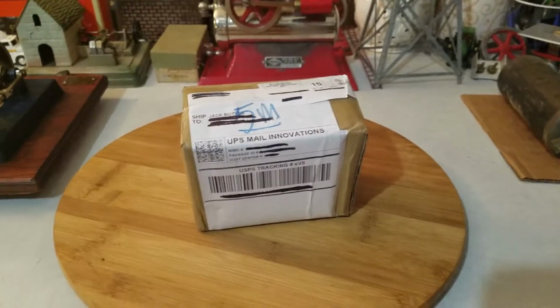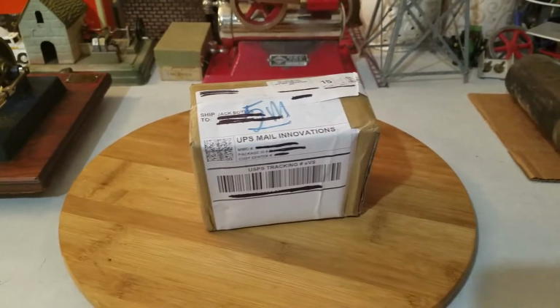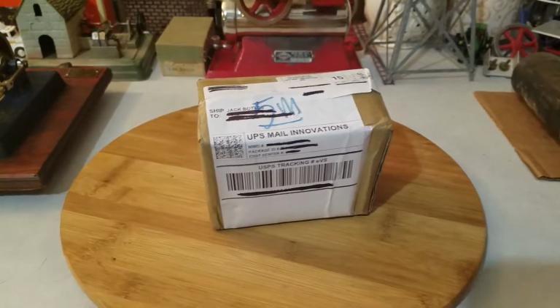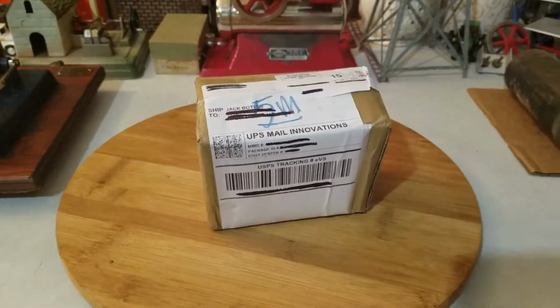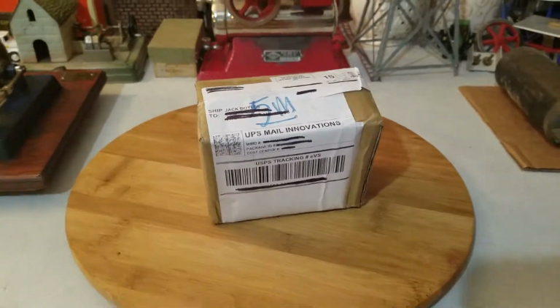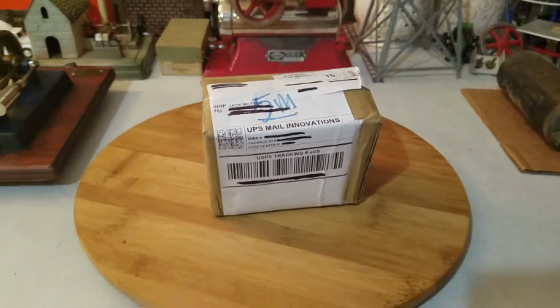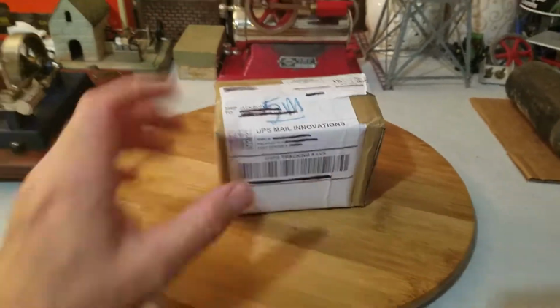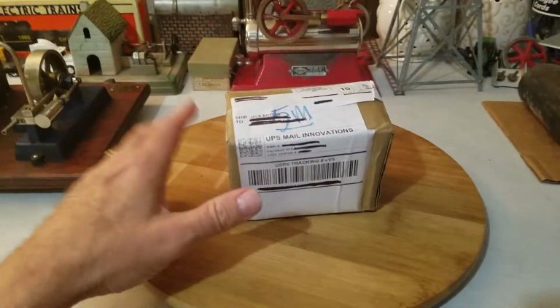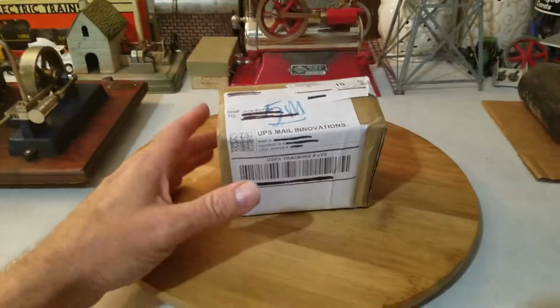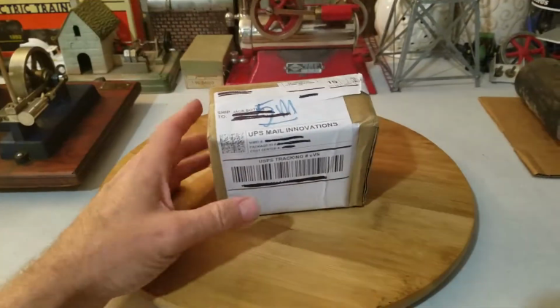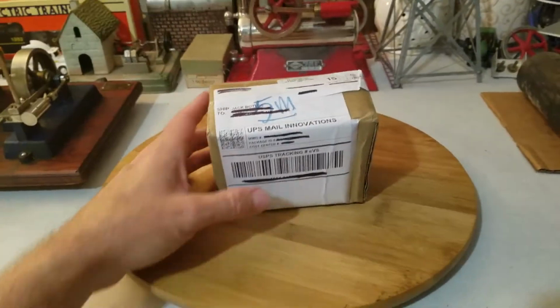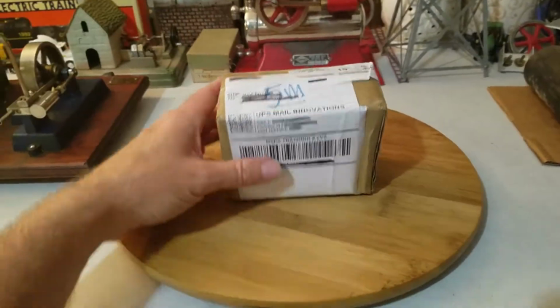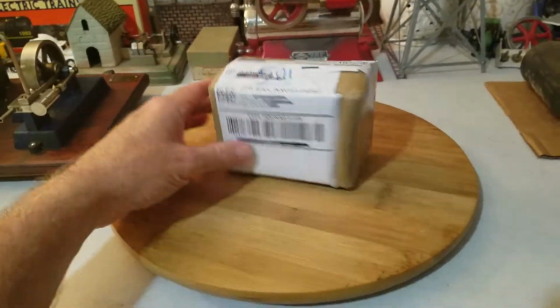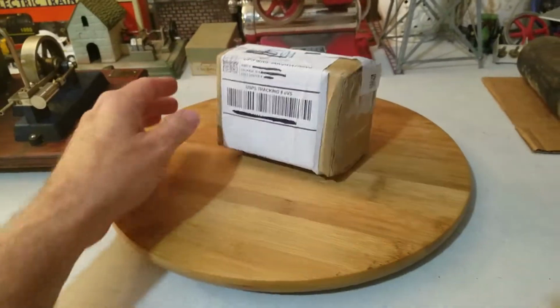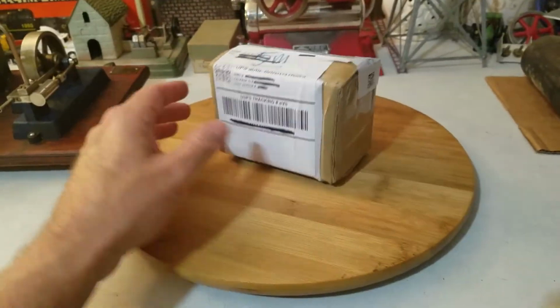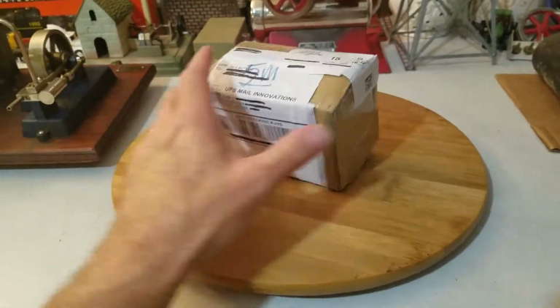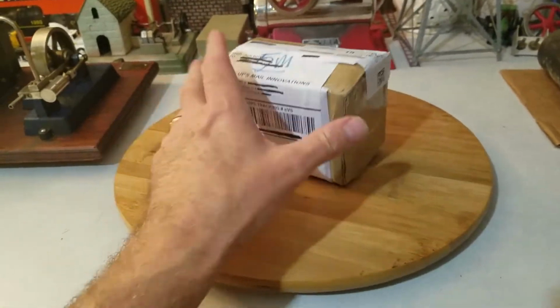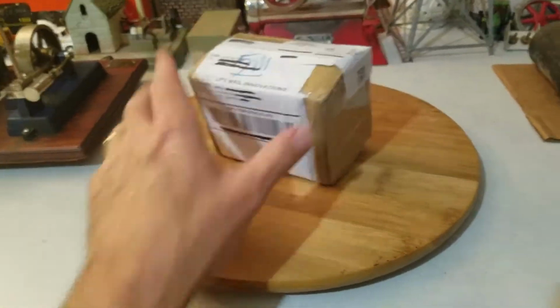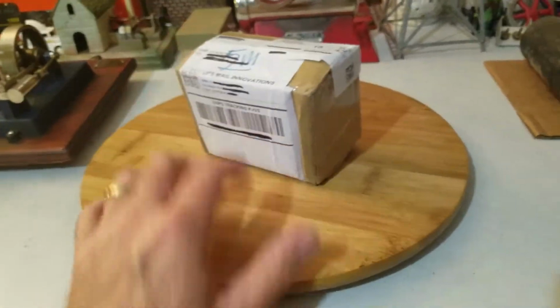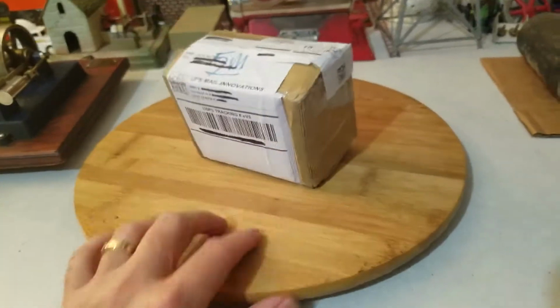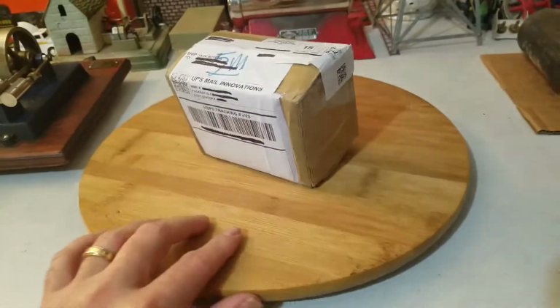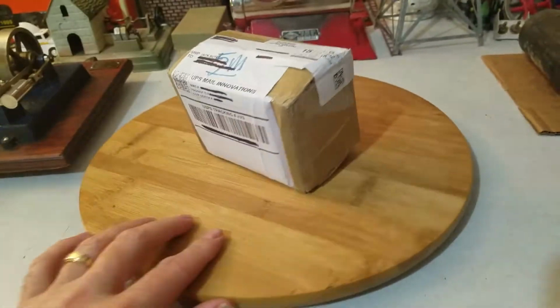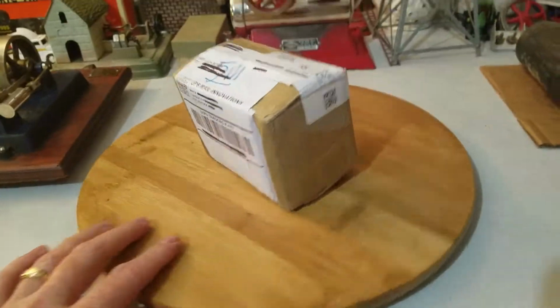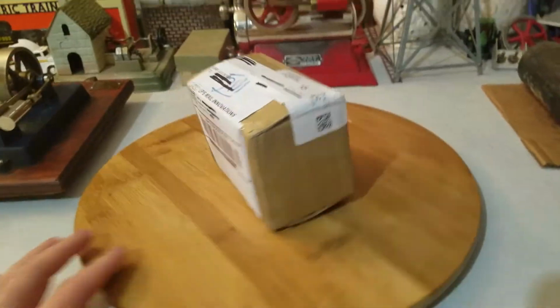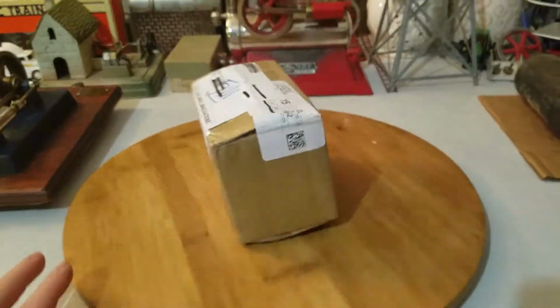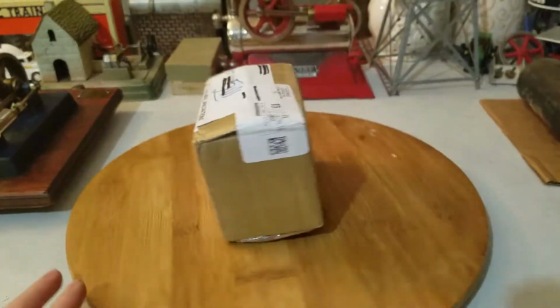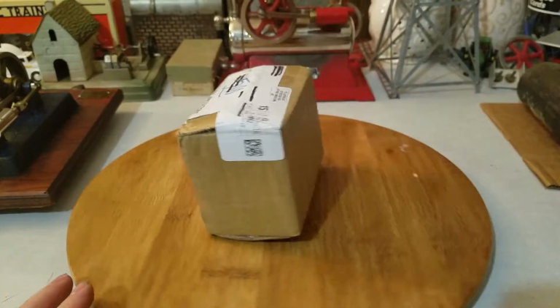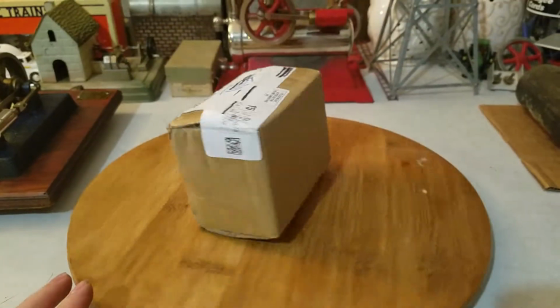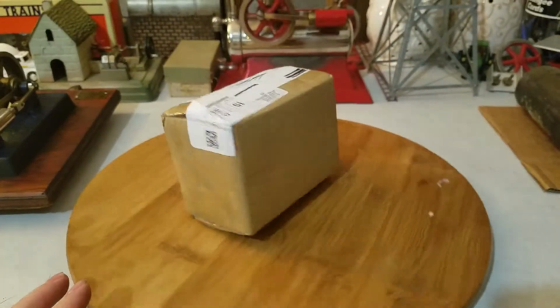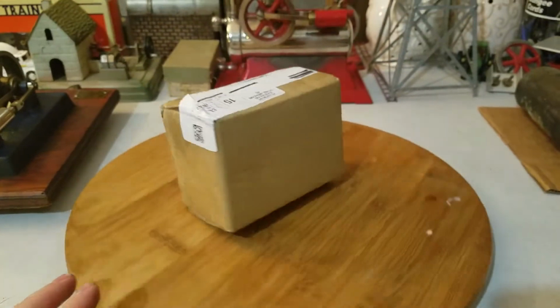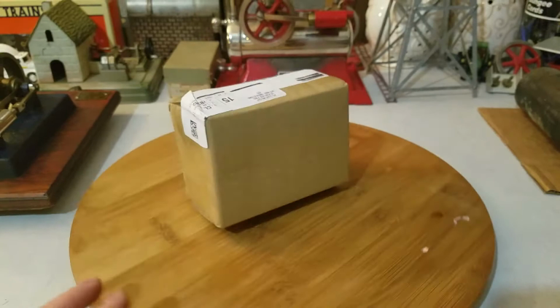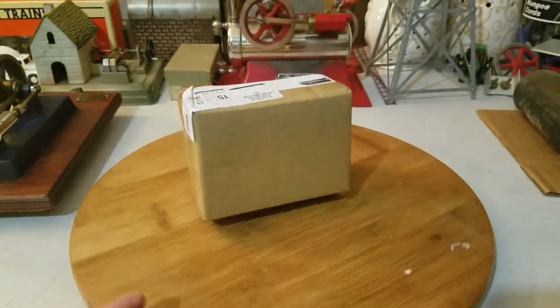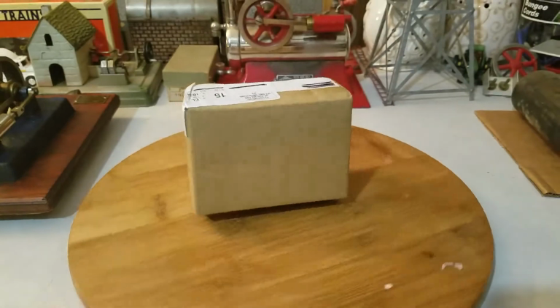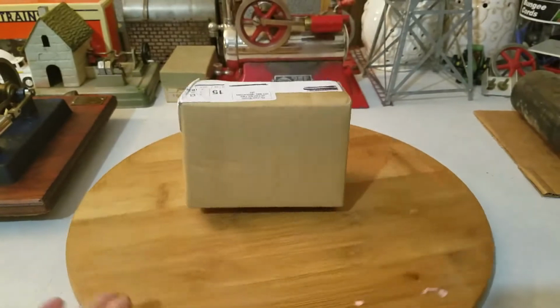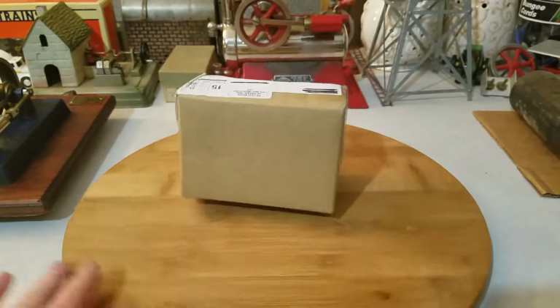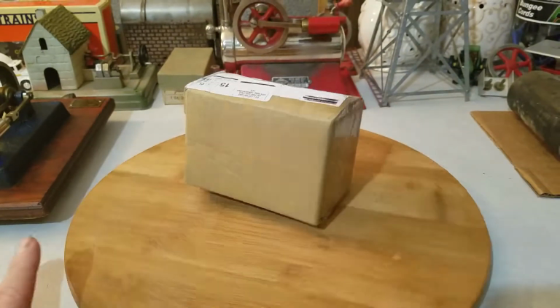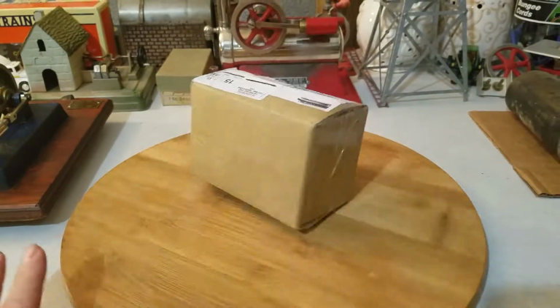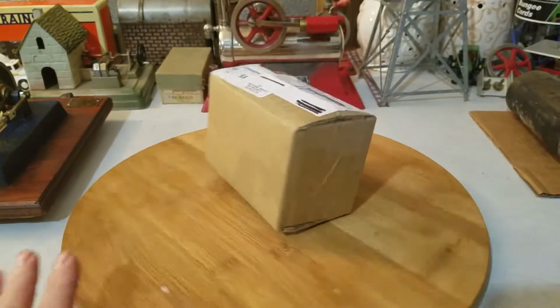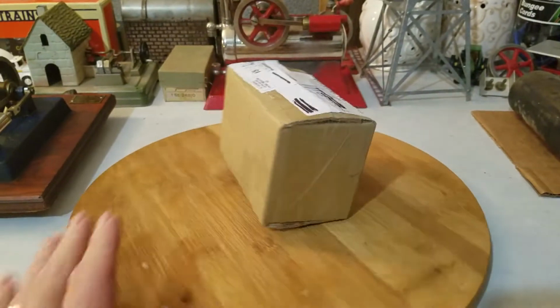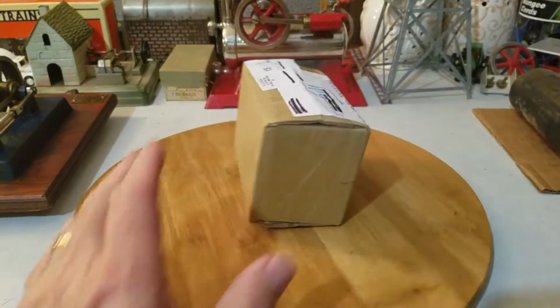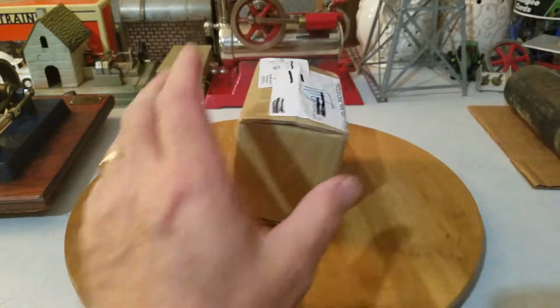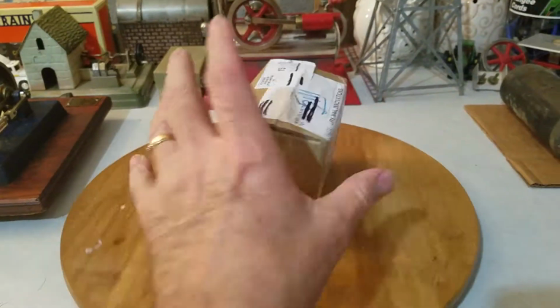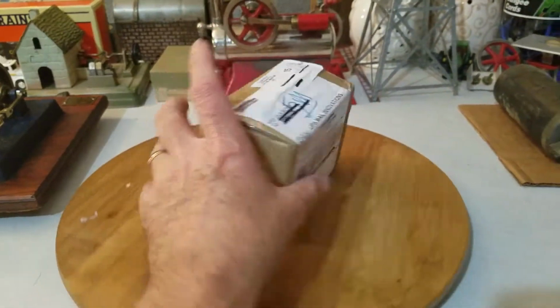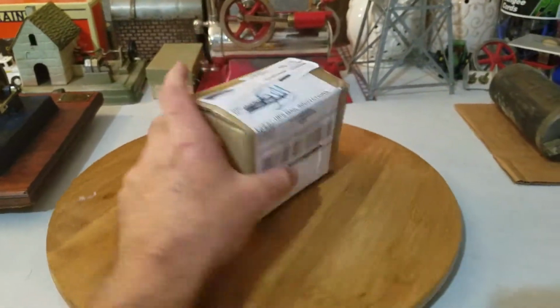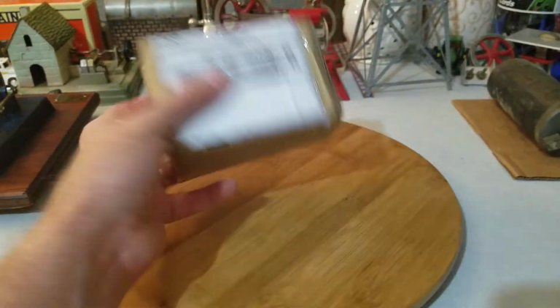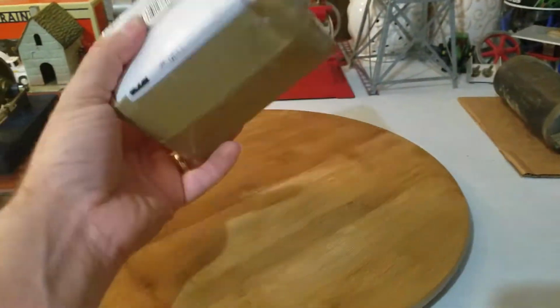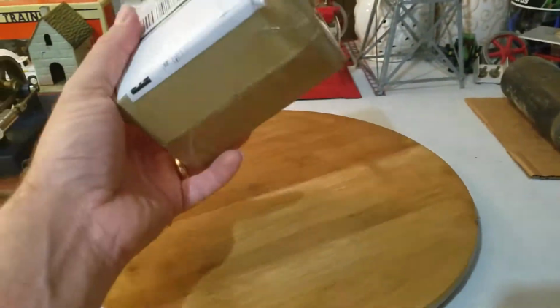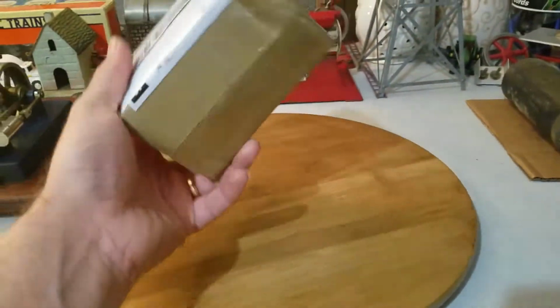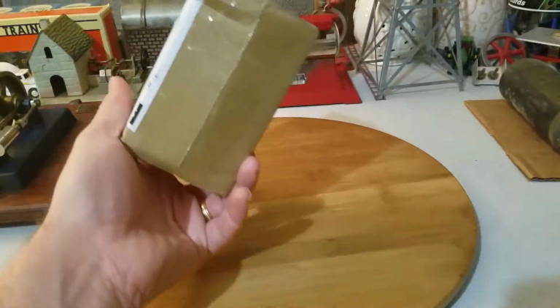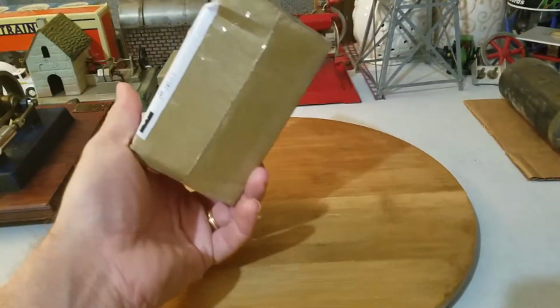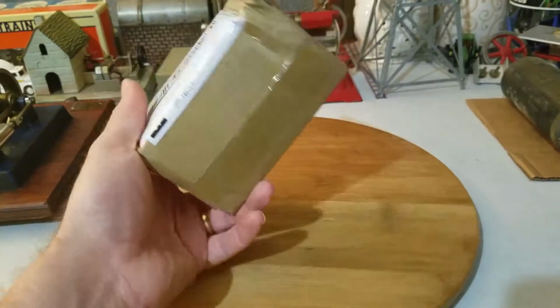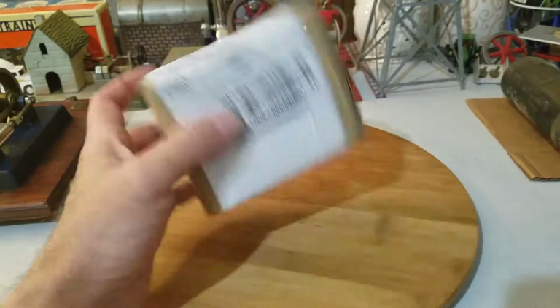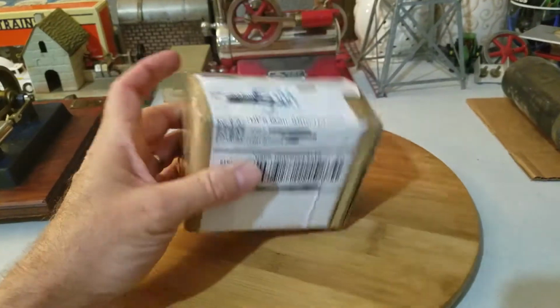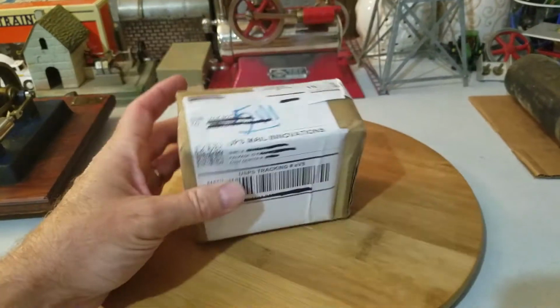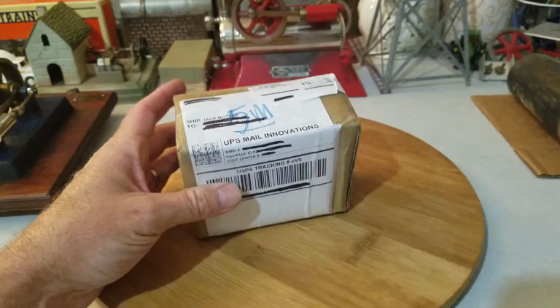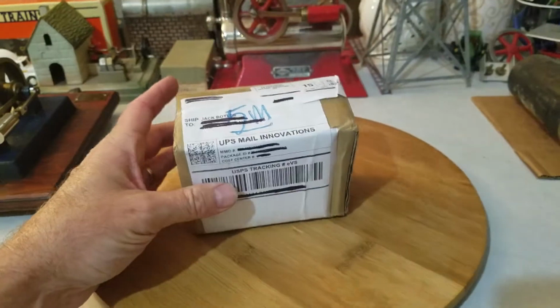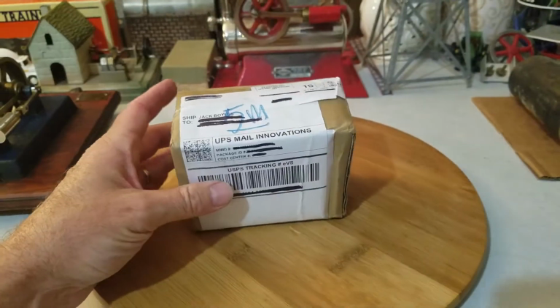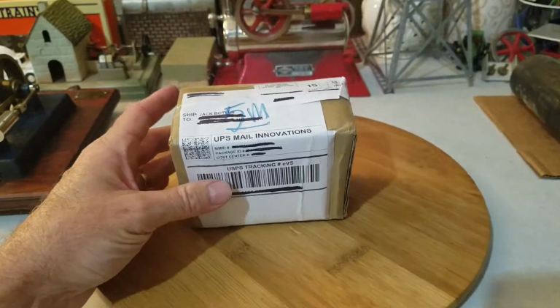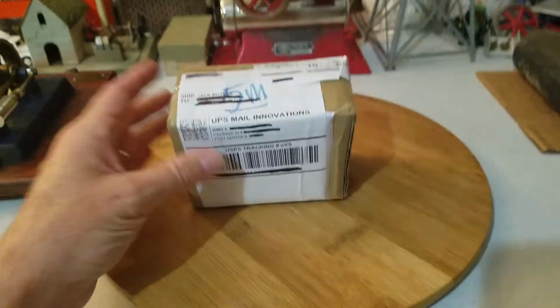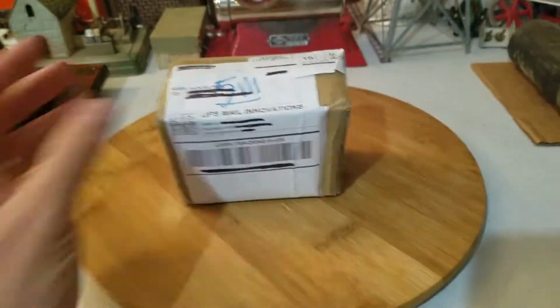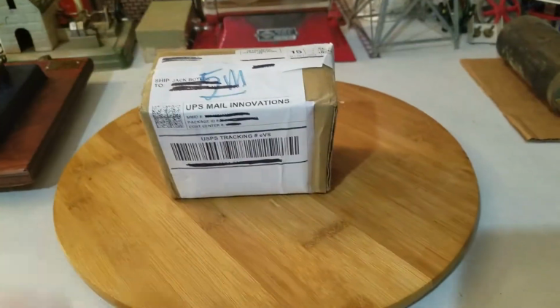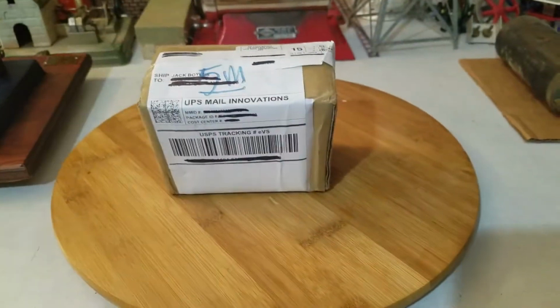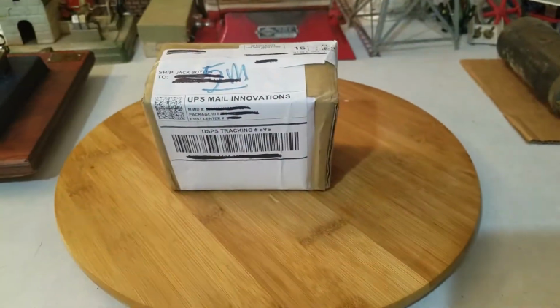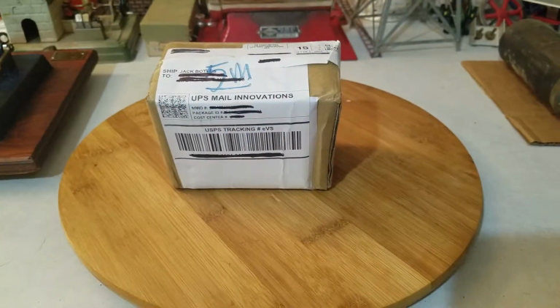Hey everyone, Jack Boyles with Steam Engines USA. Got a little package here today coming in the mail. We're going to open it up and take a look at it.